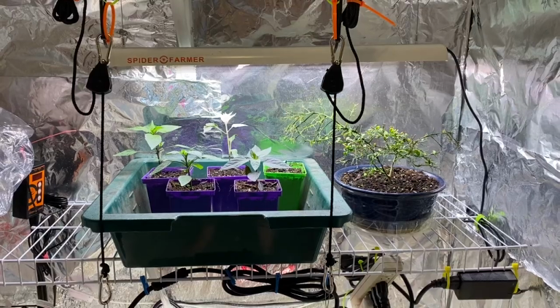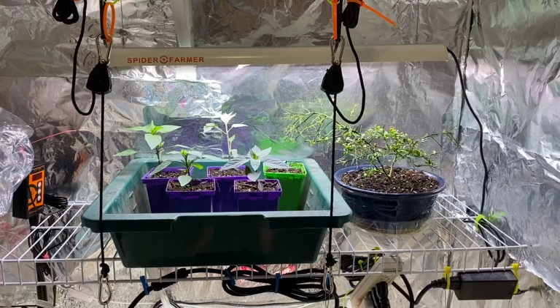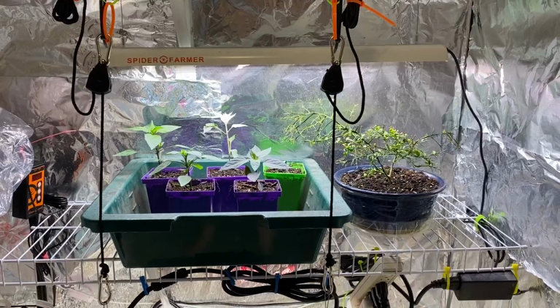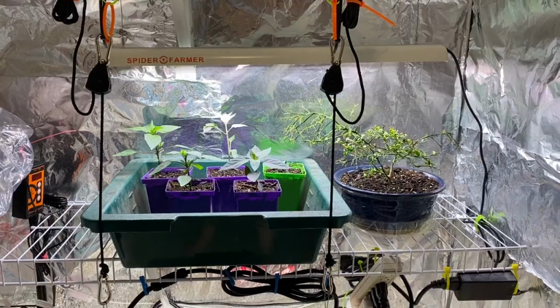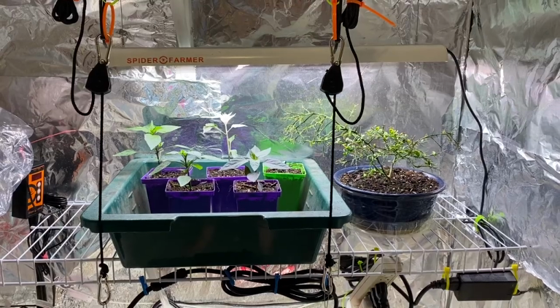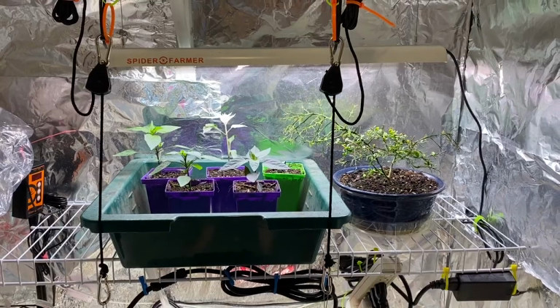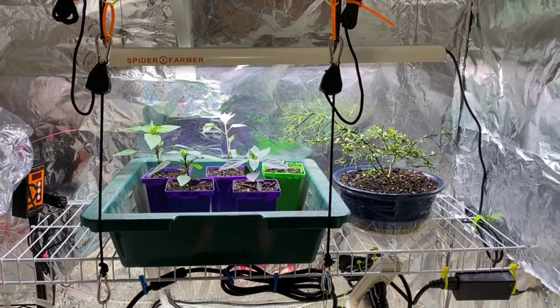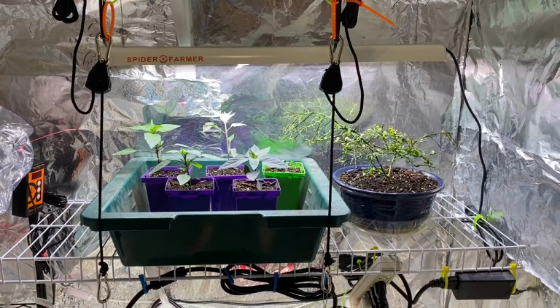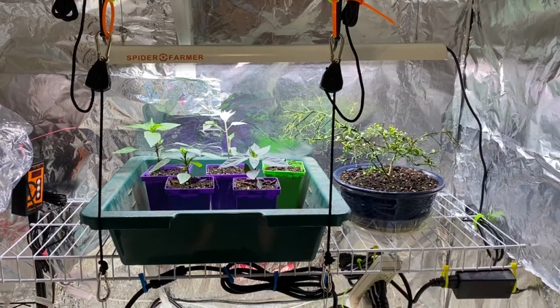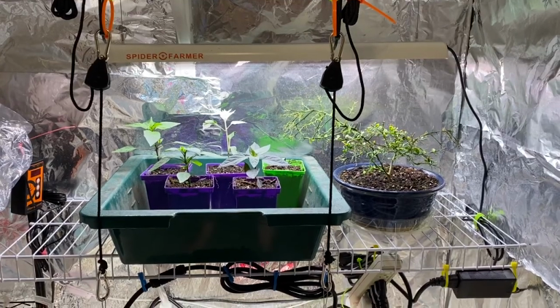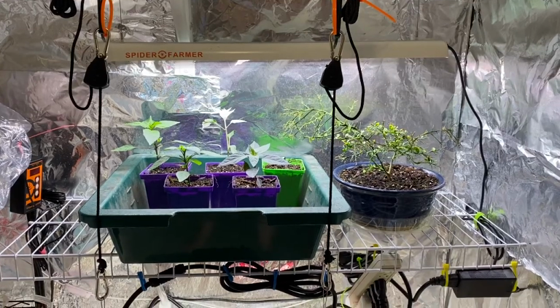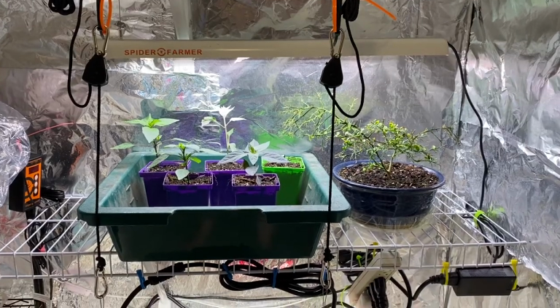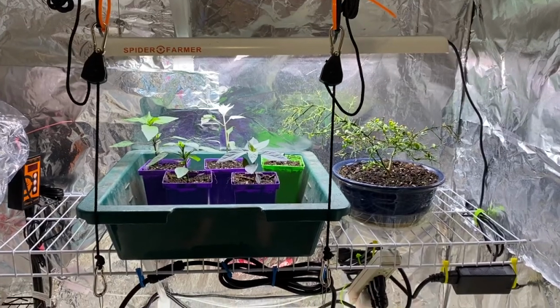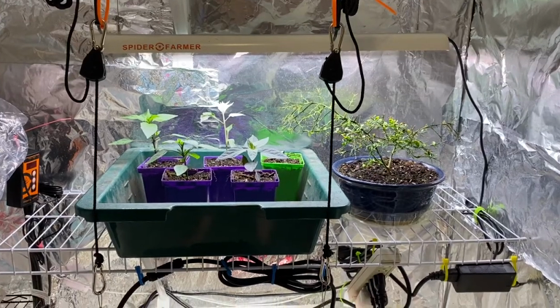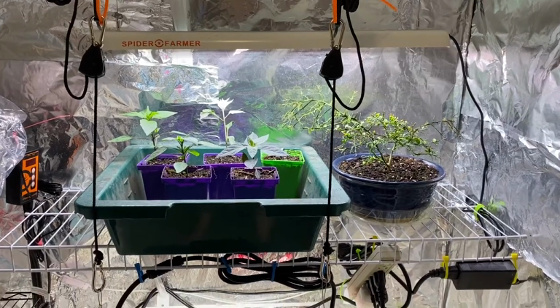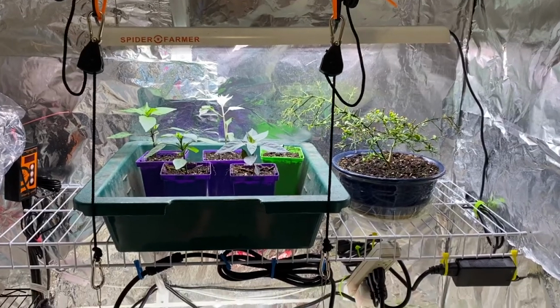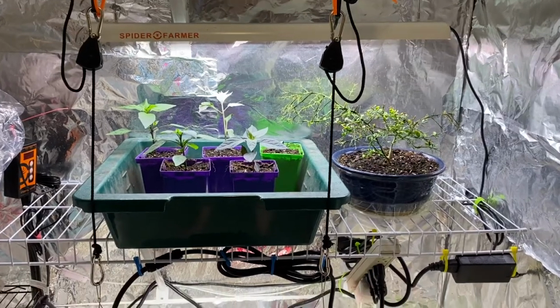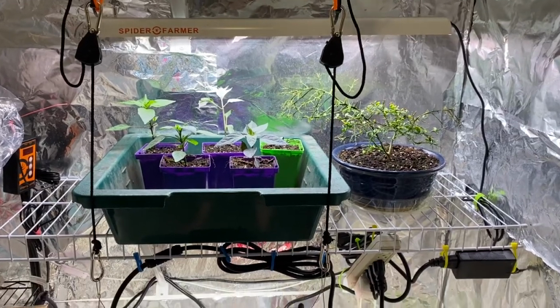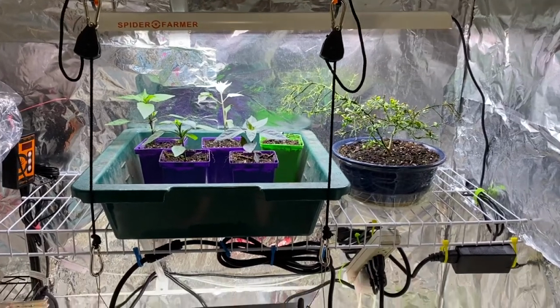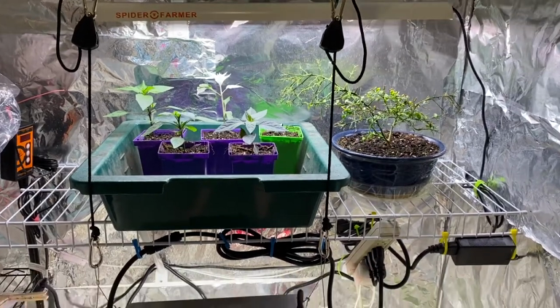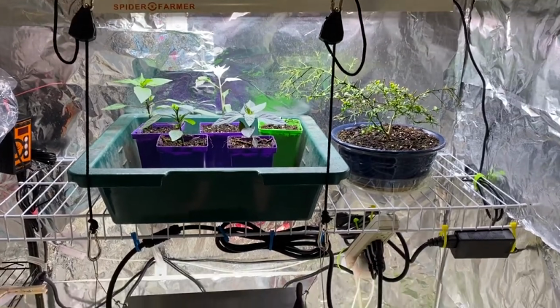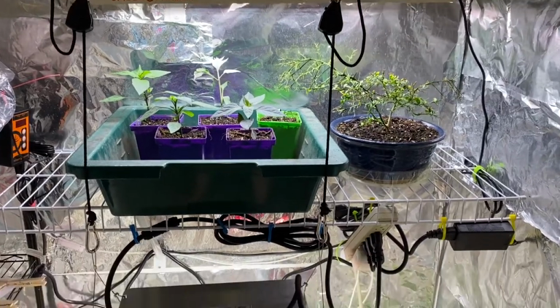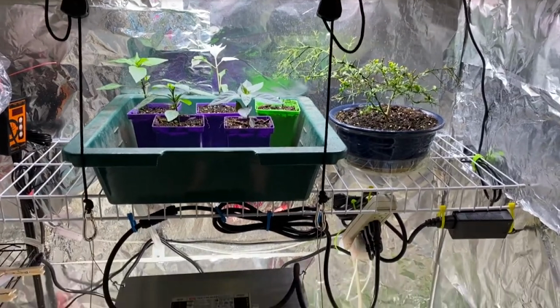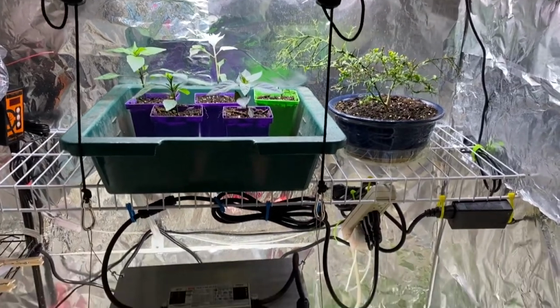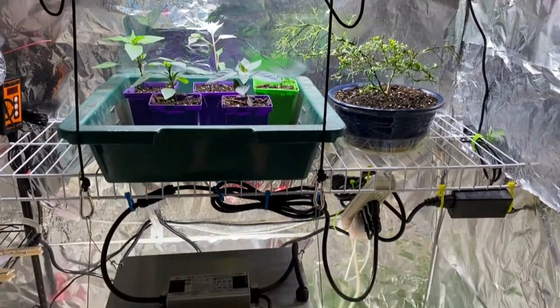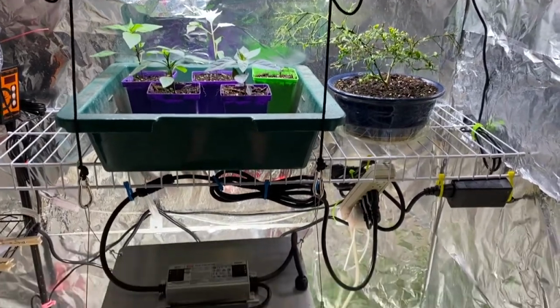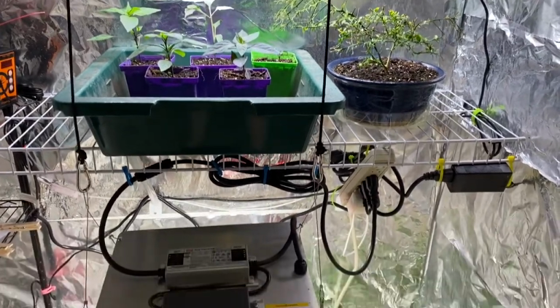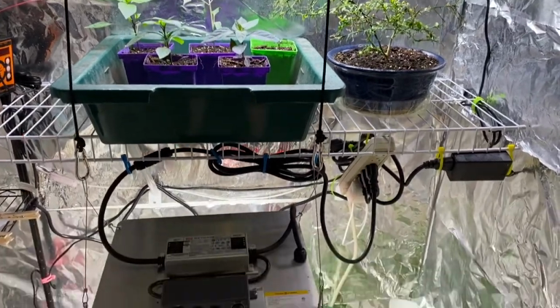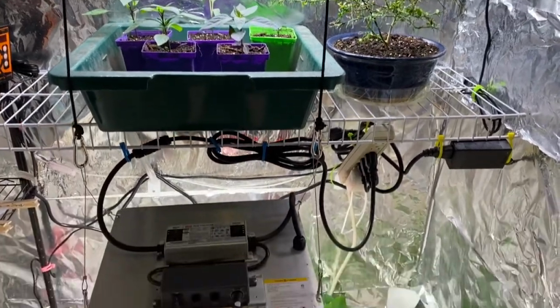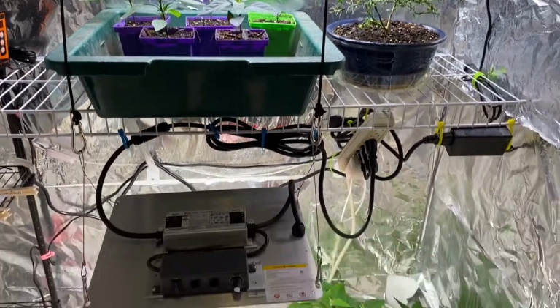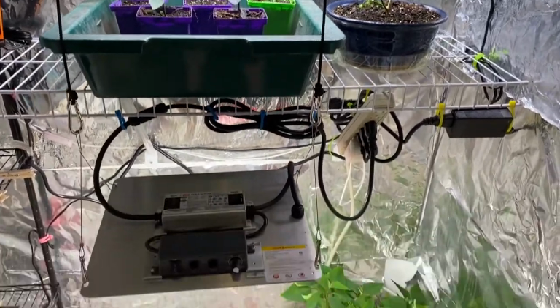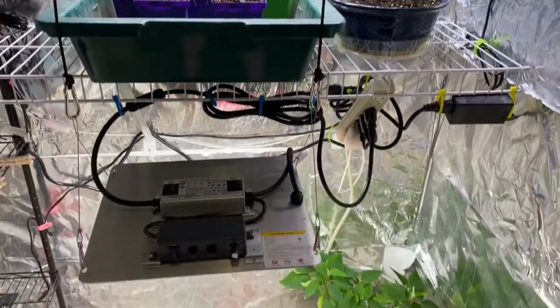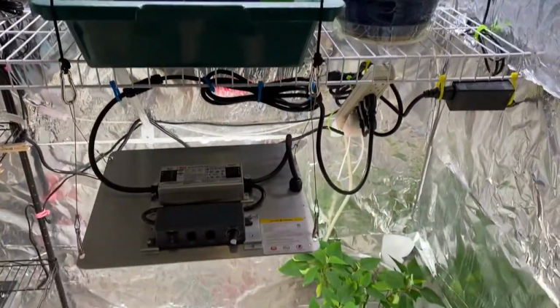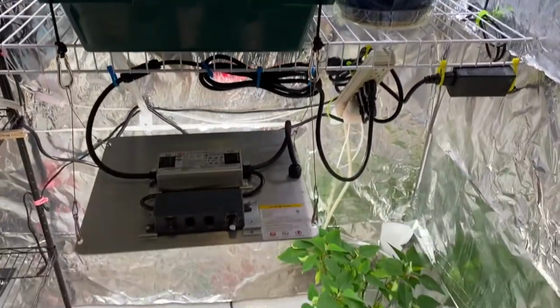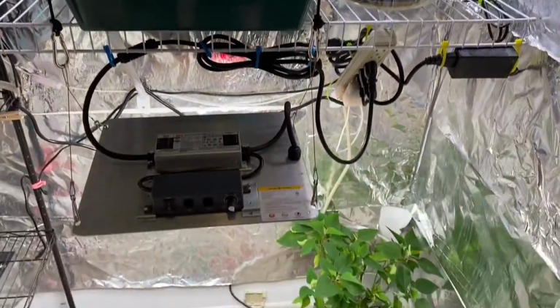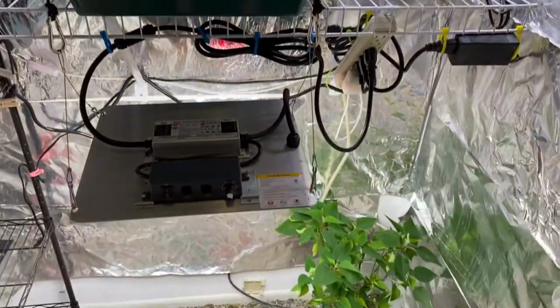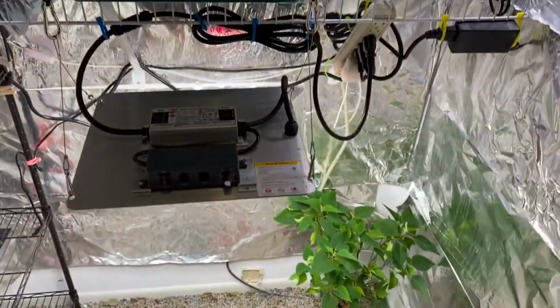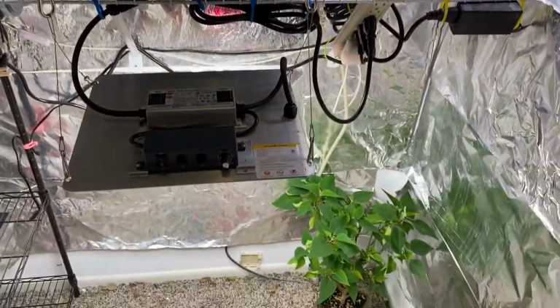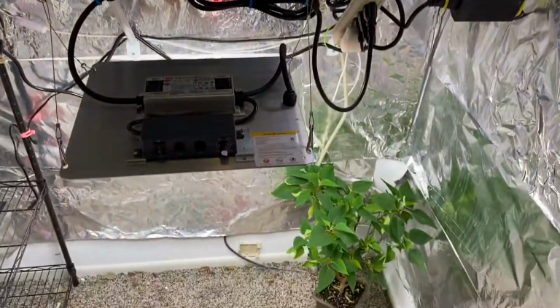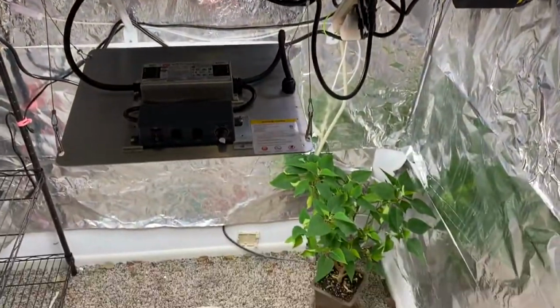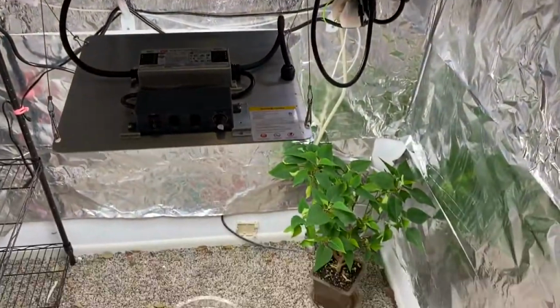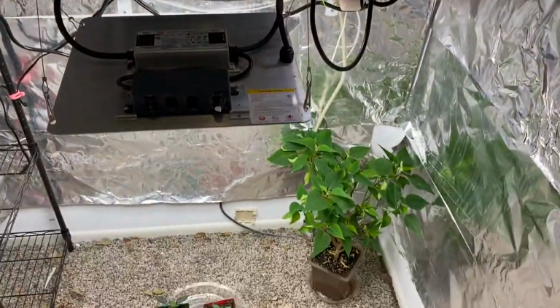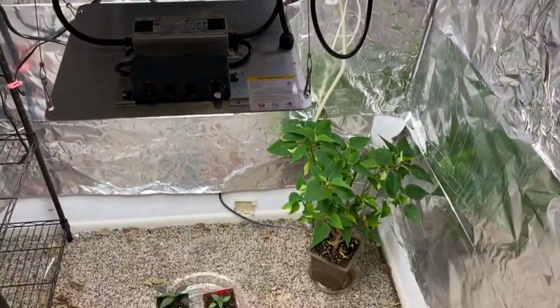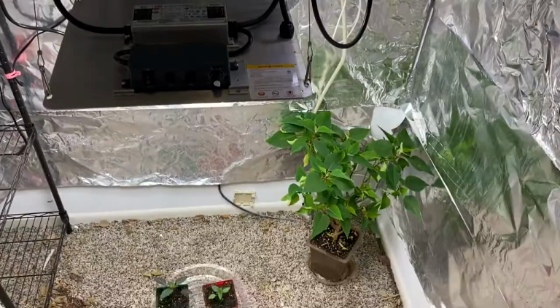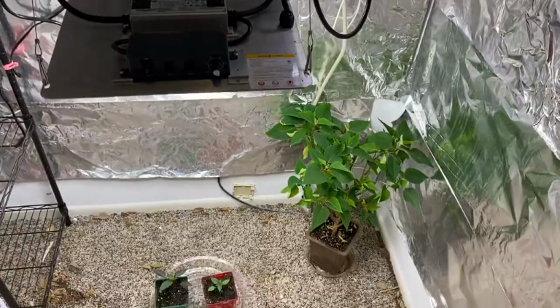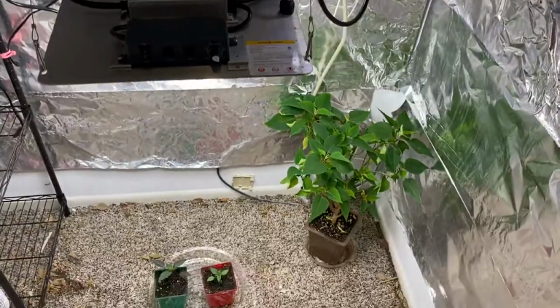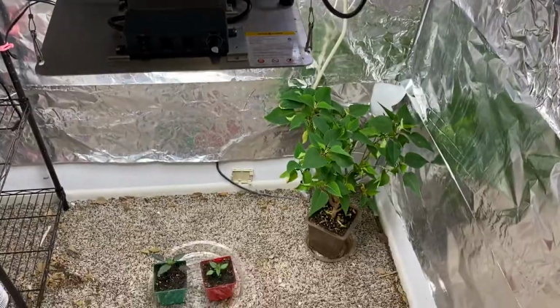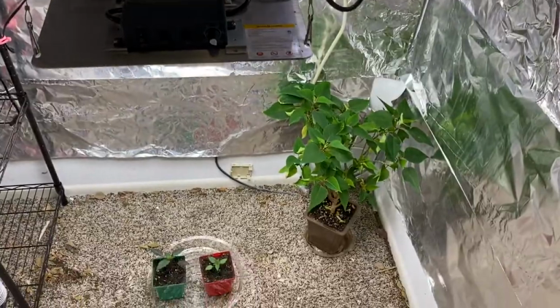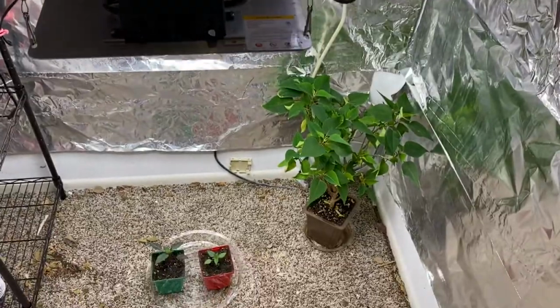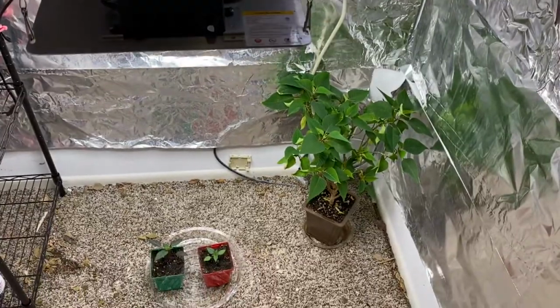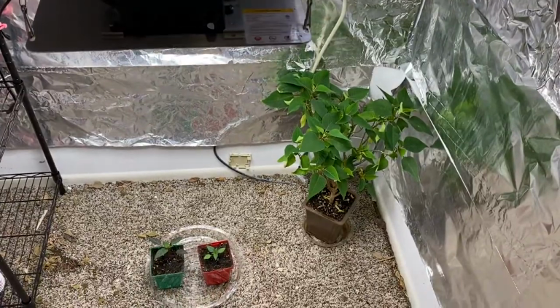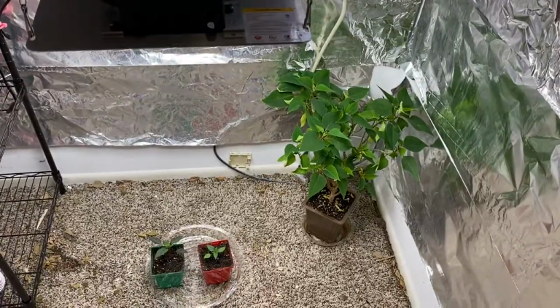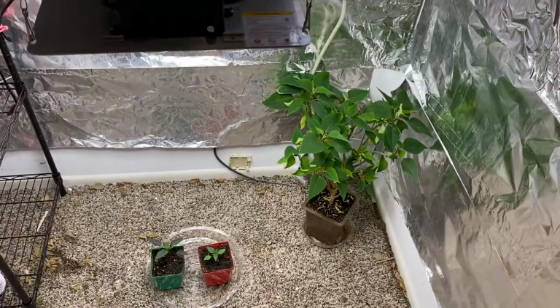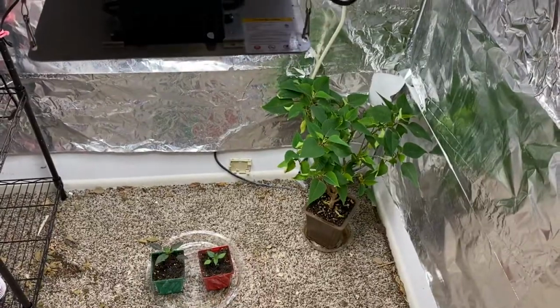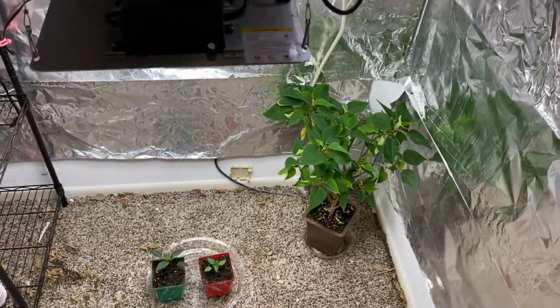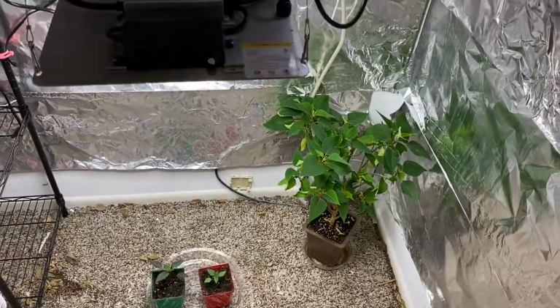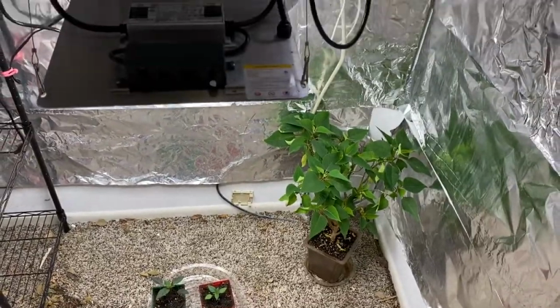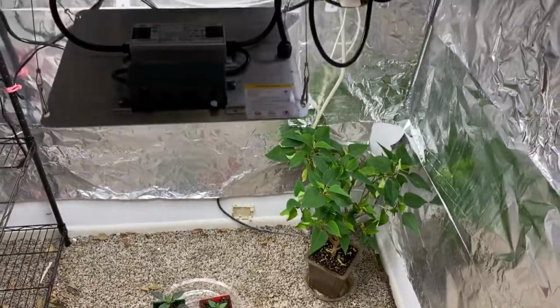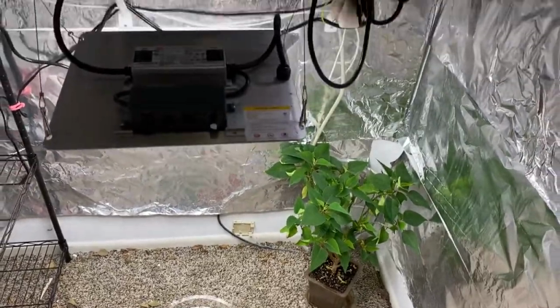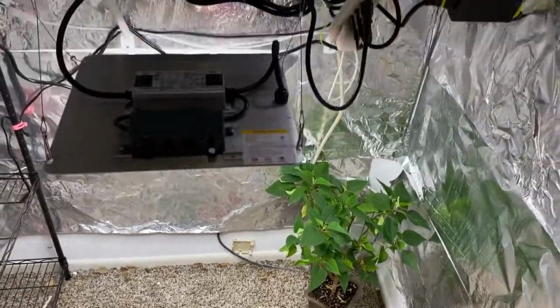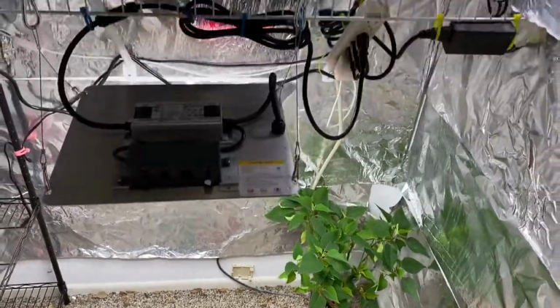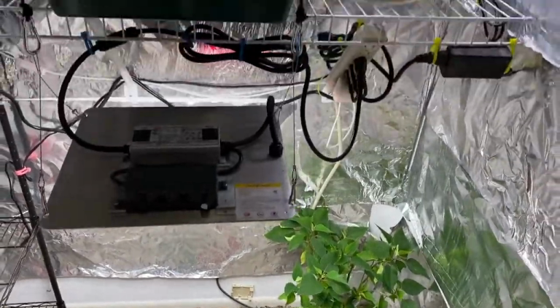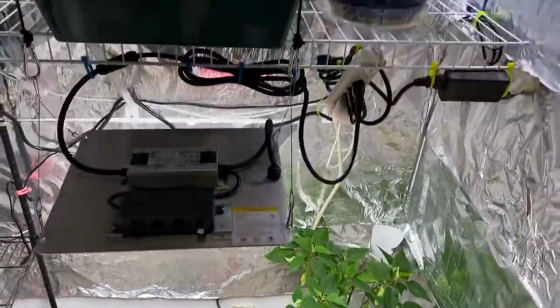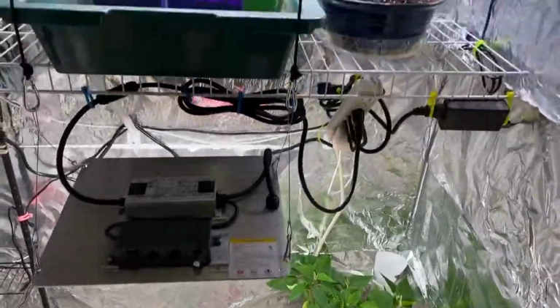Hey everybody, time for our weekly update in the closet here. Still a little sparse, but that's okay.